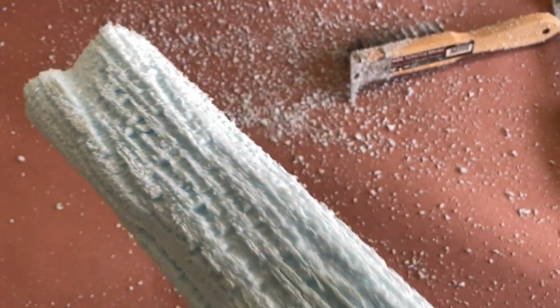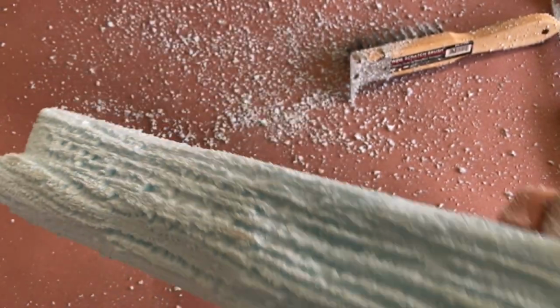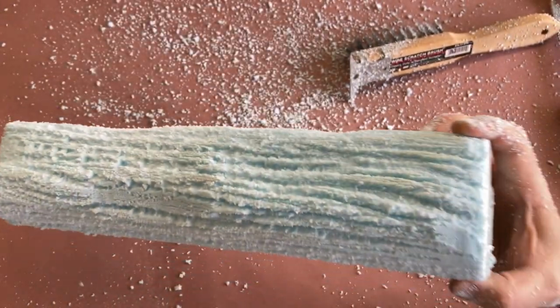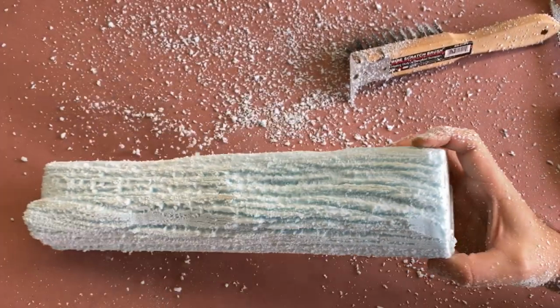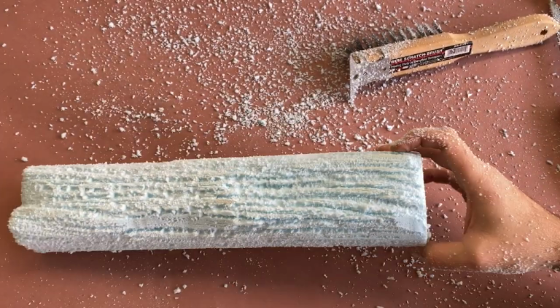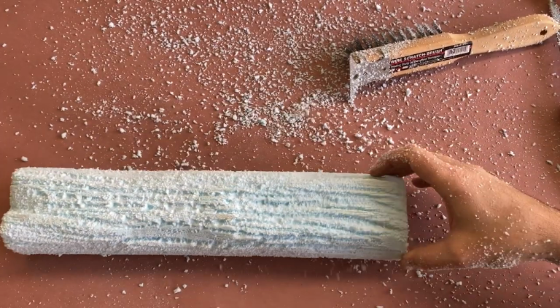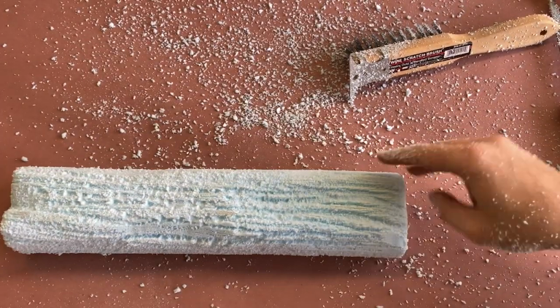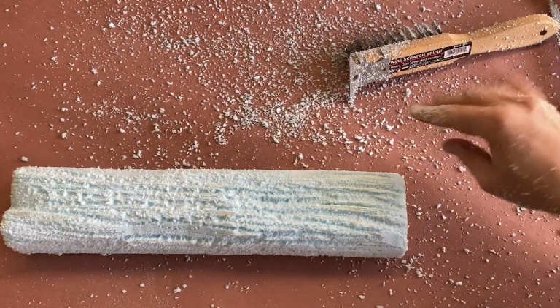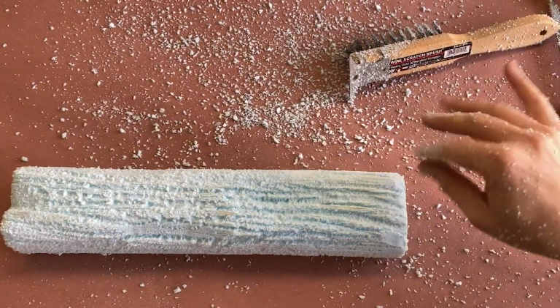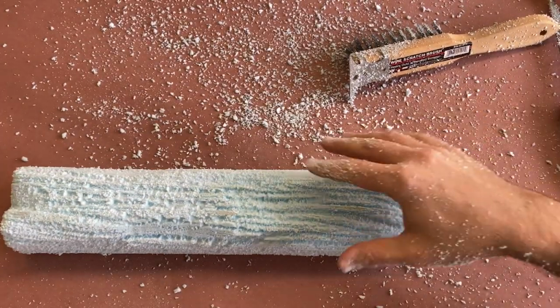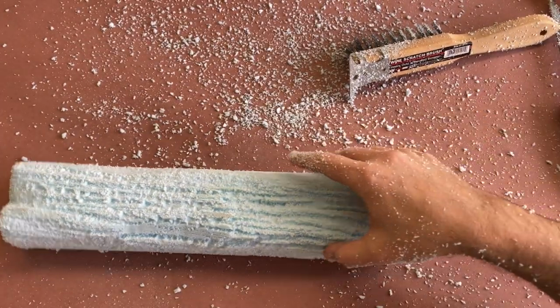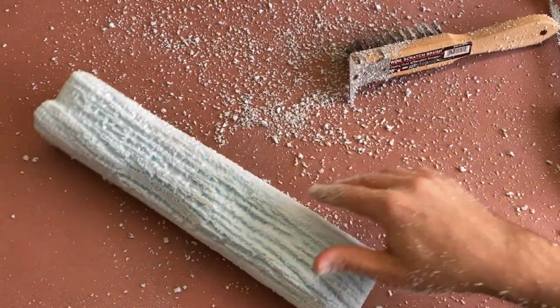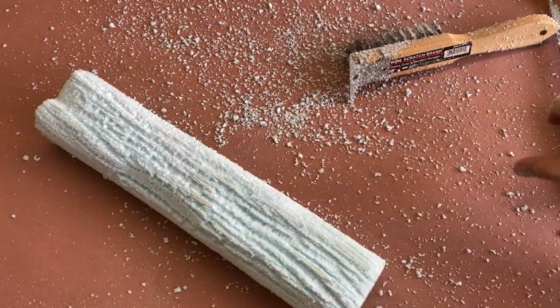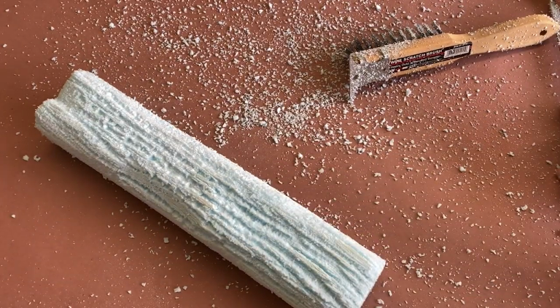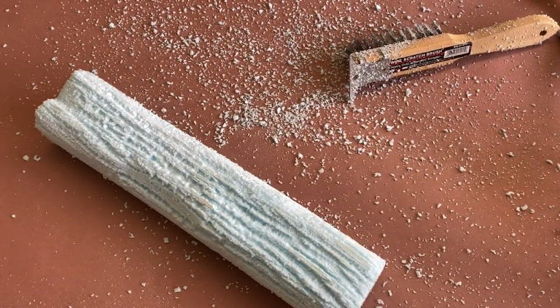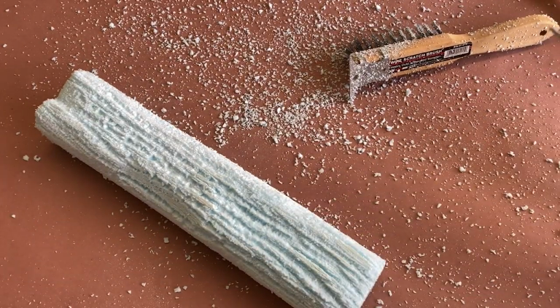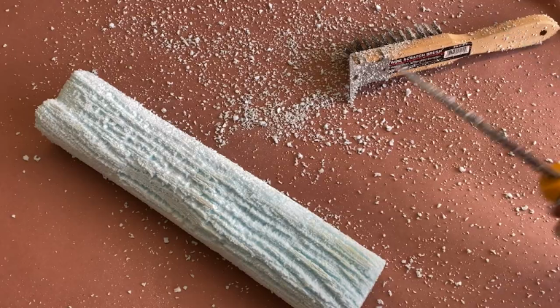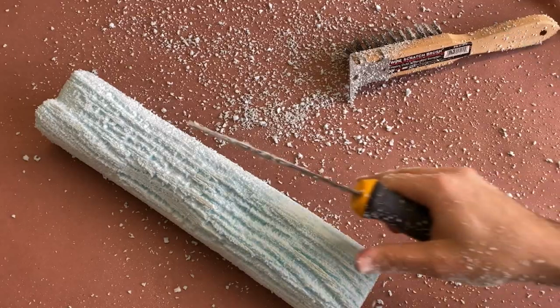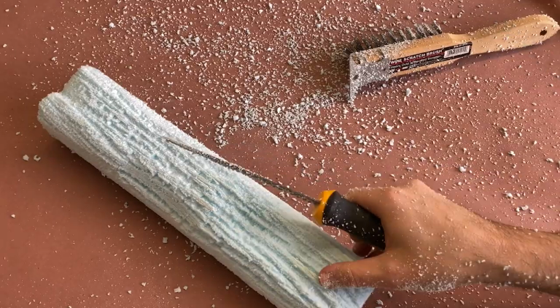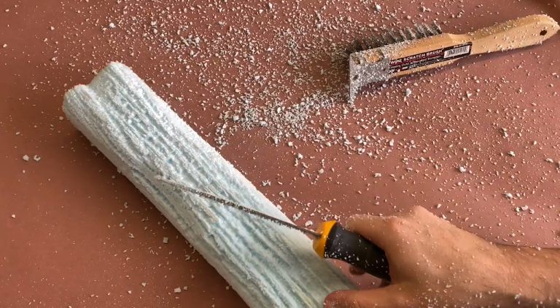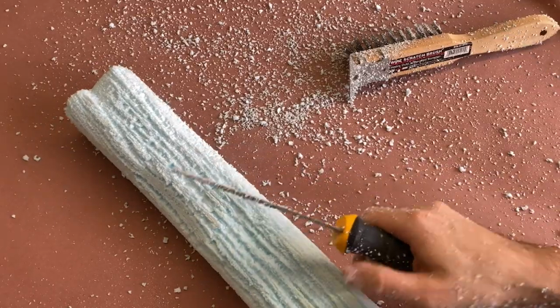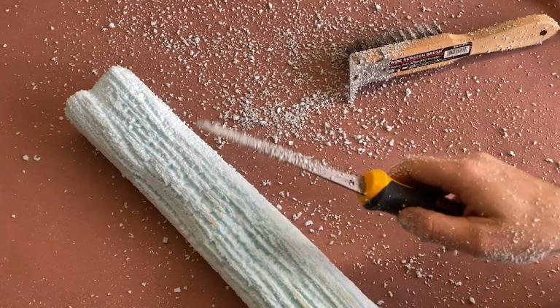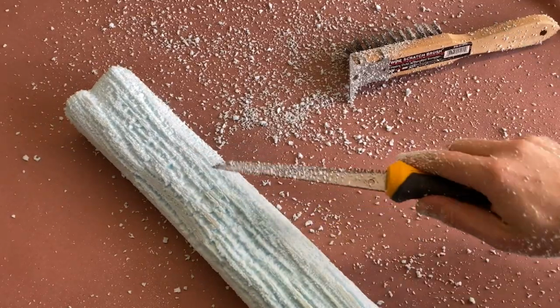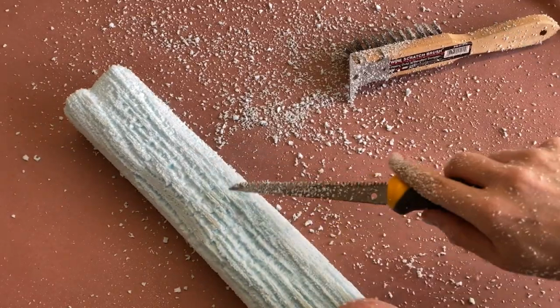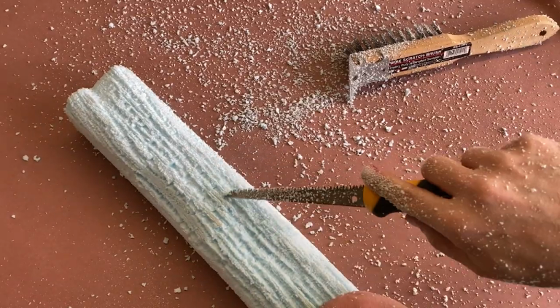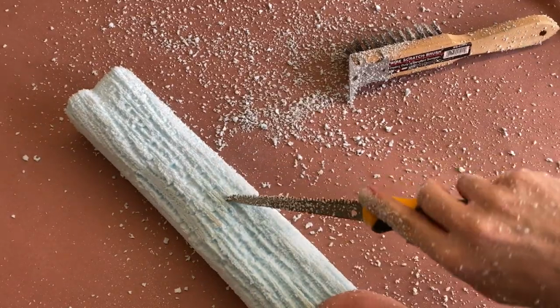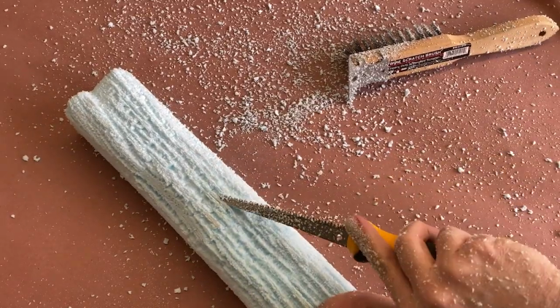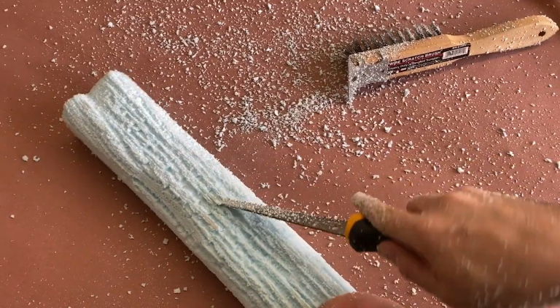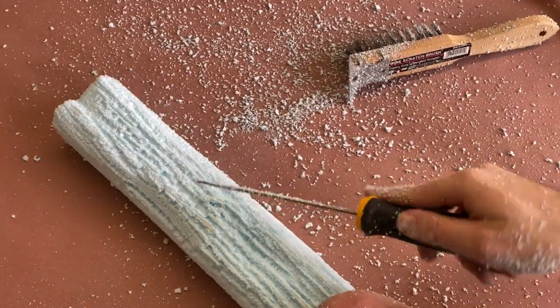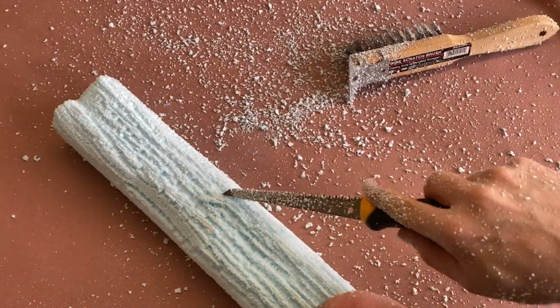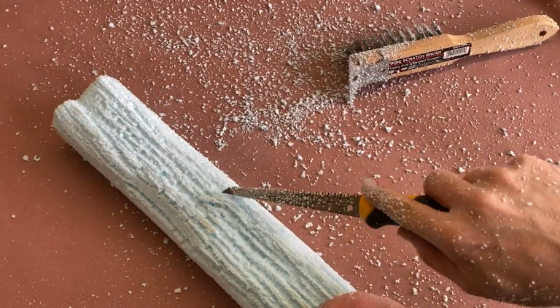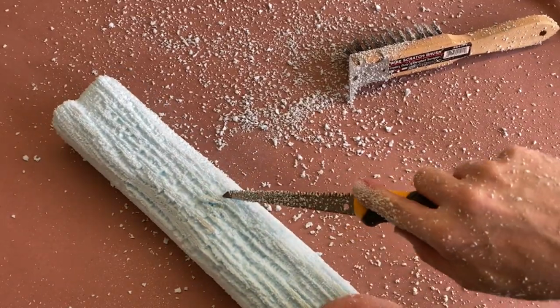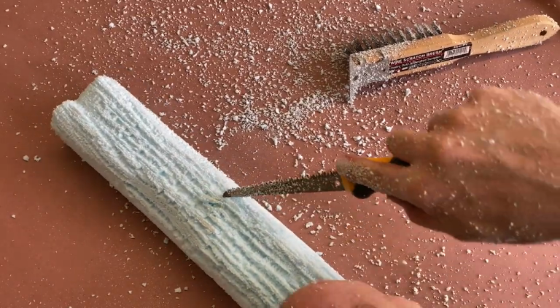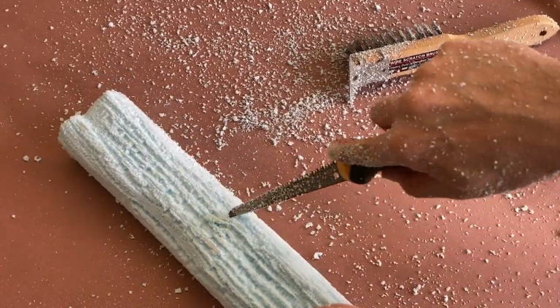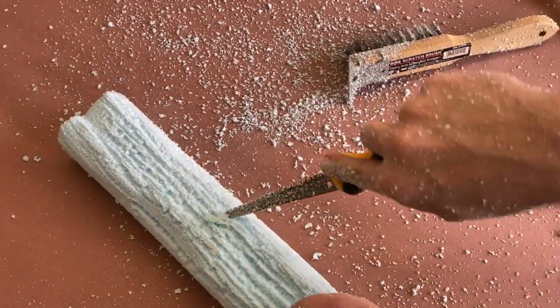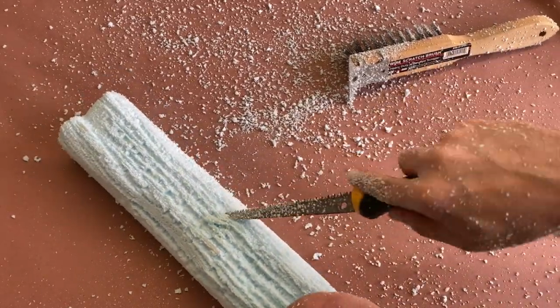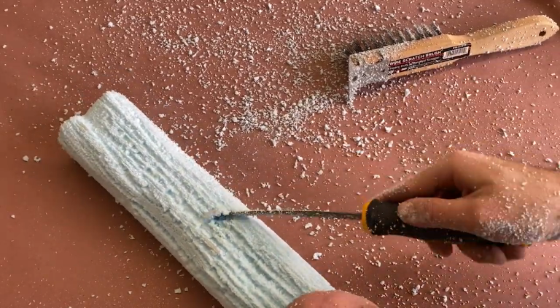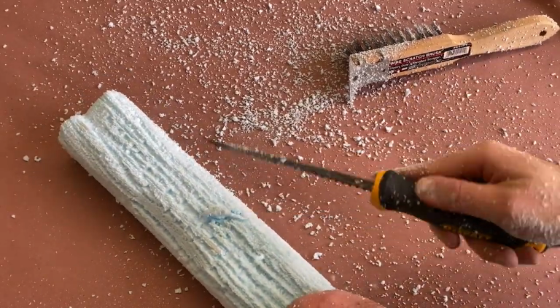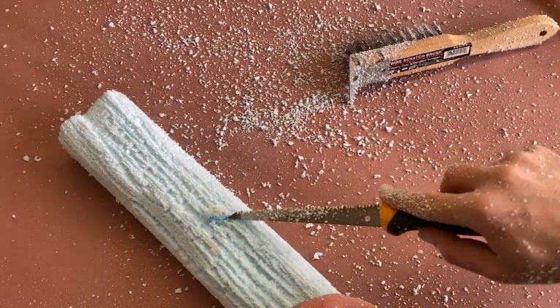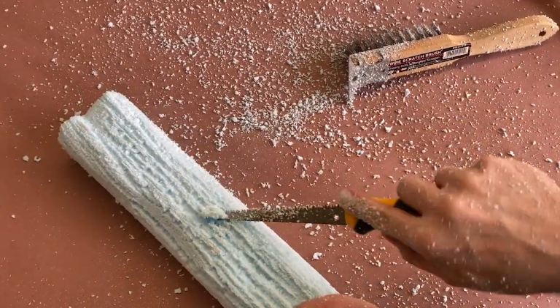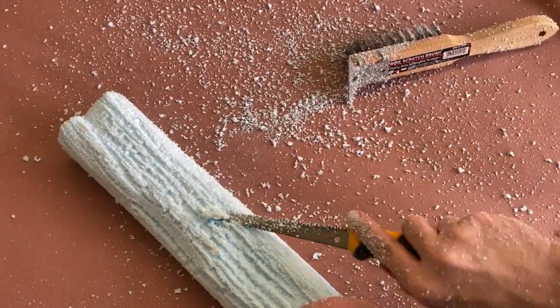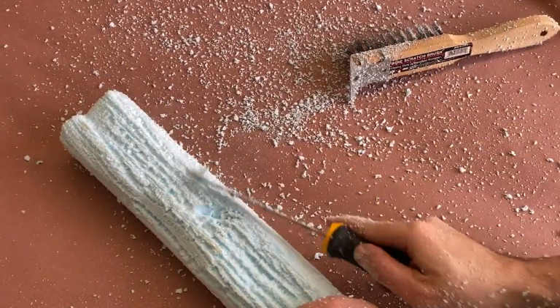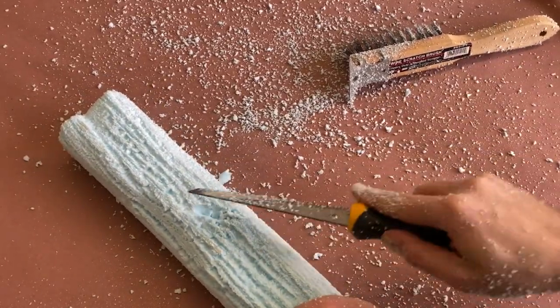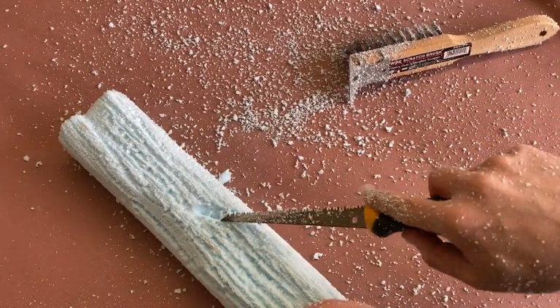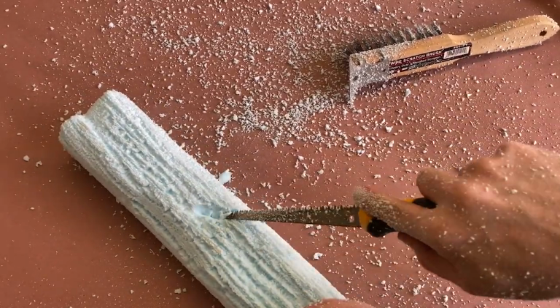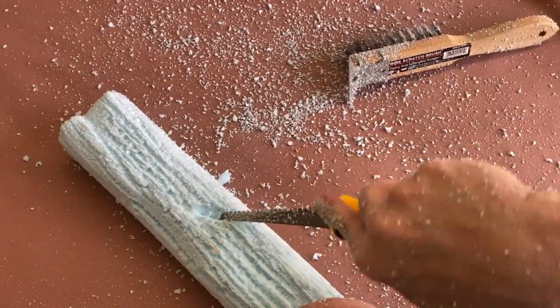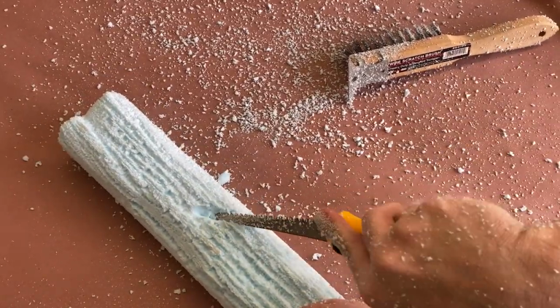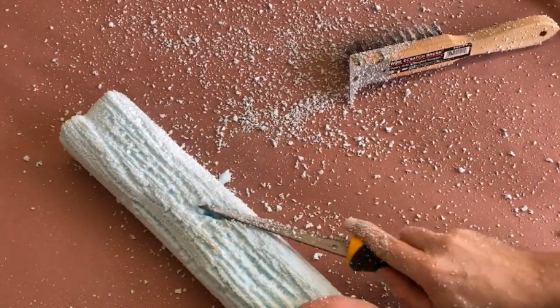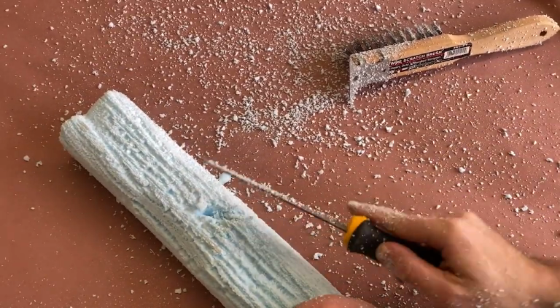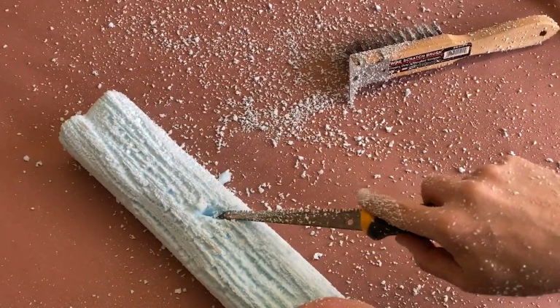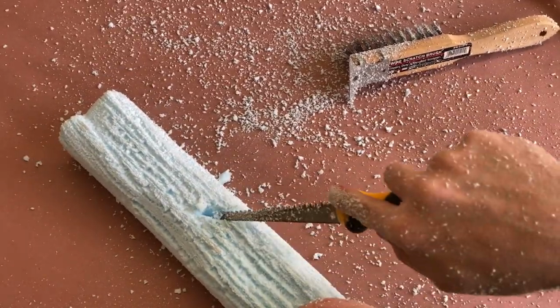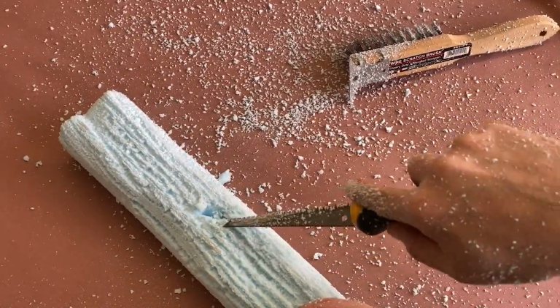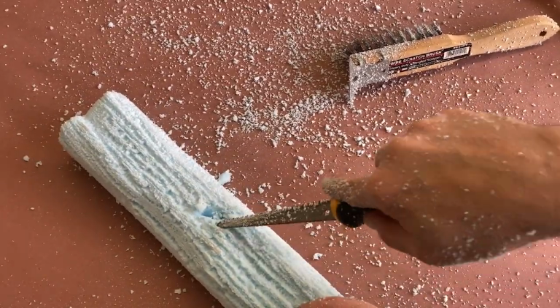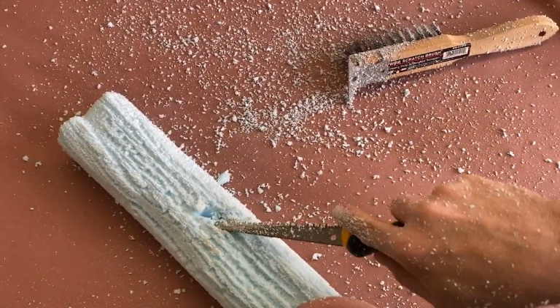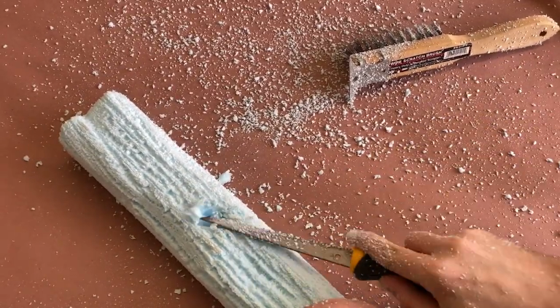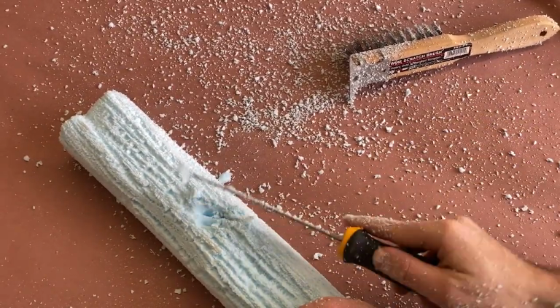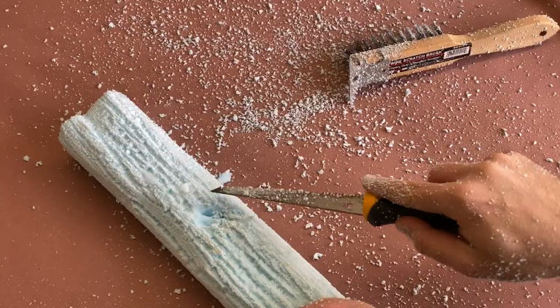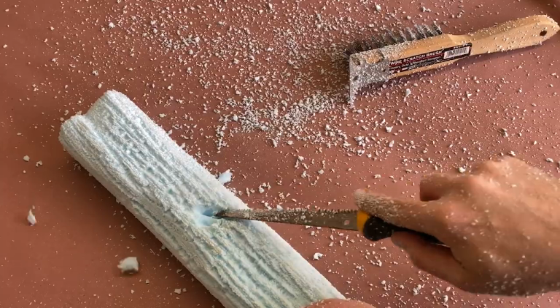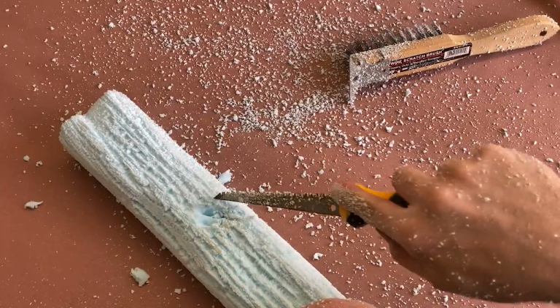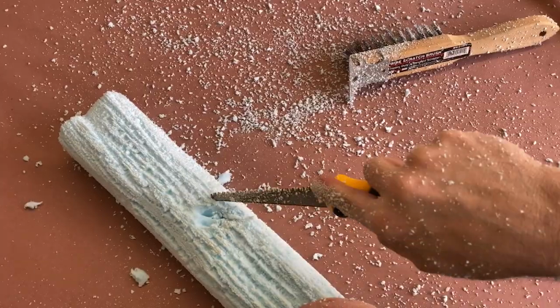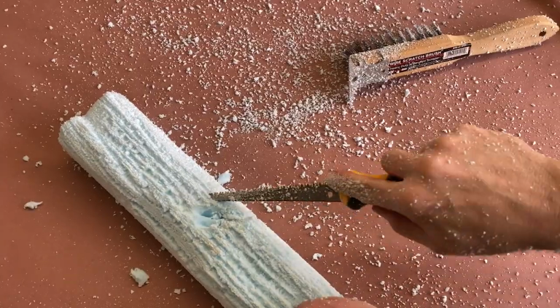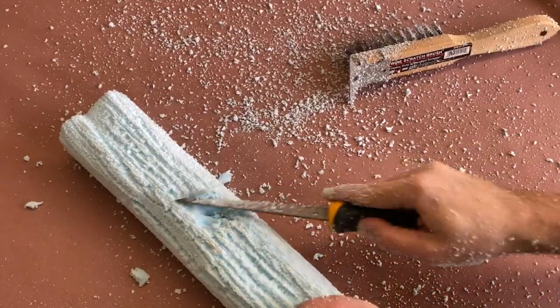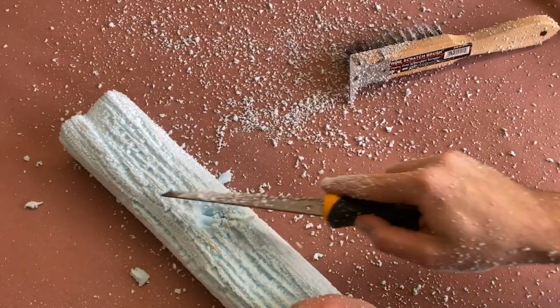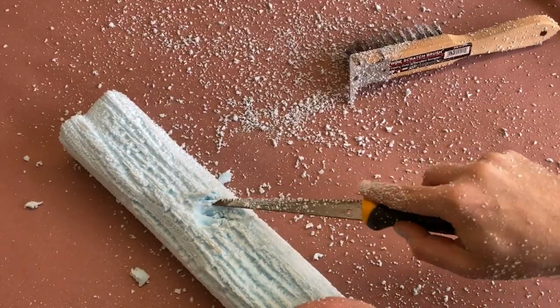You can use any of your tools to make the logs more interesting at any point during this step. Just keep it inconsistent to prevent them from all looking the same.